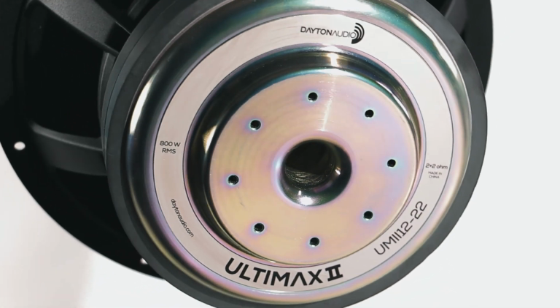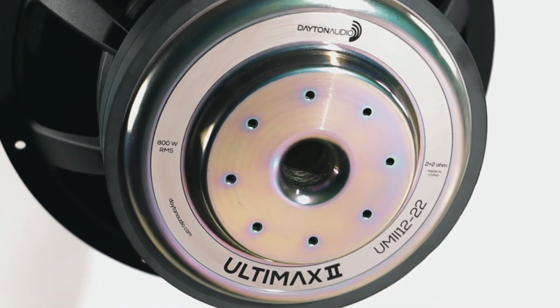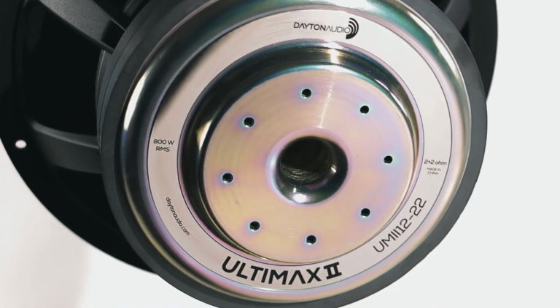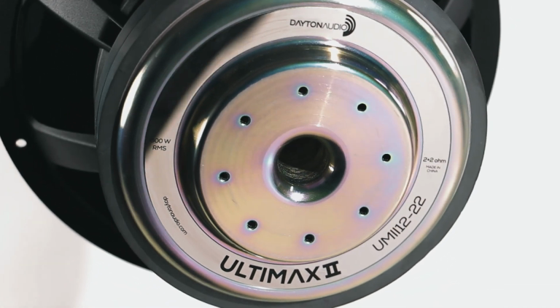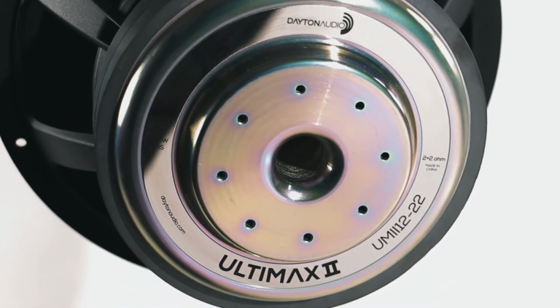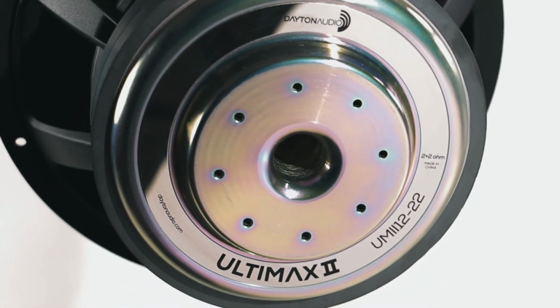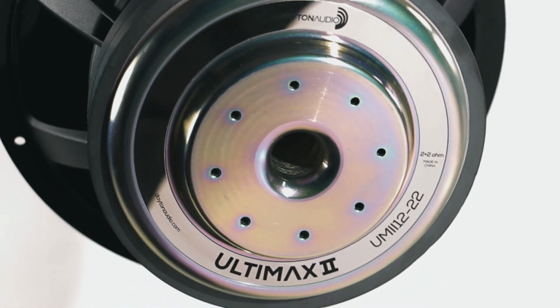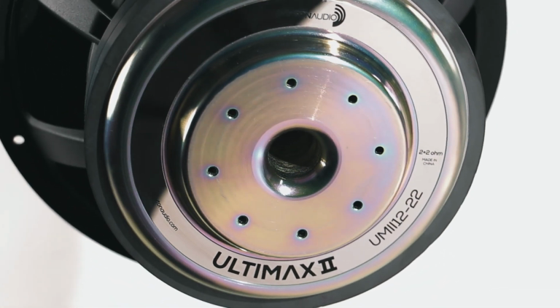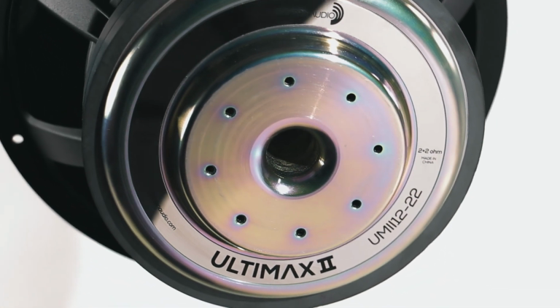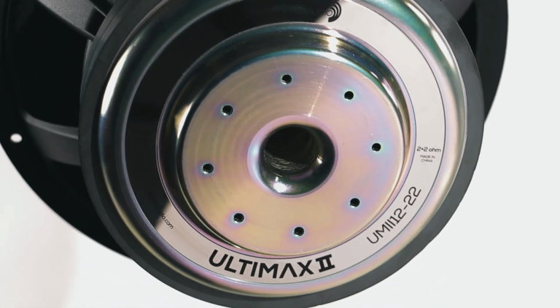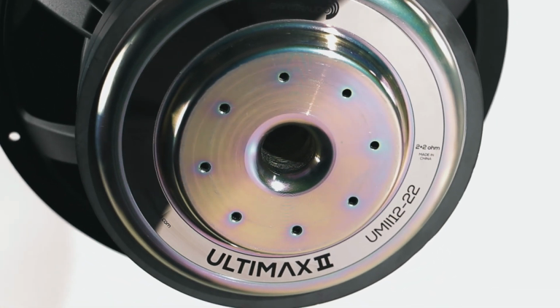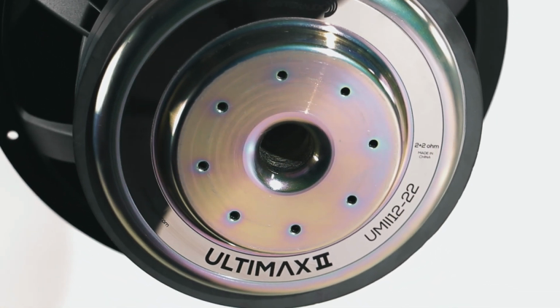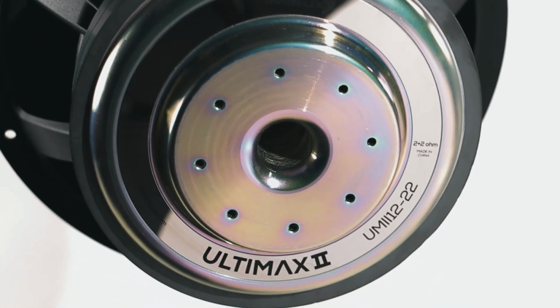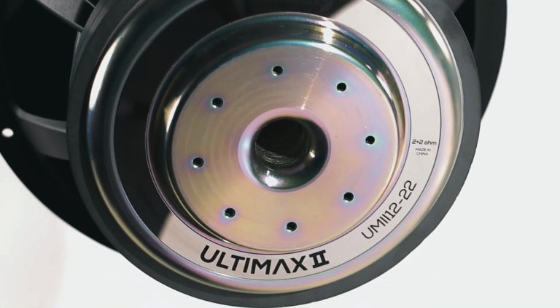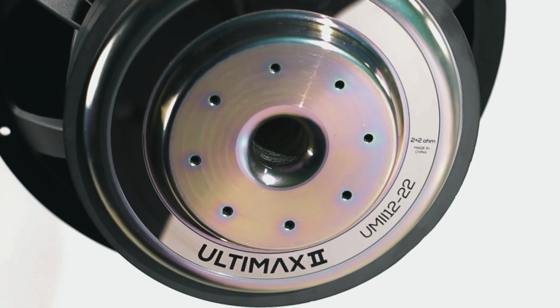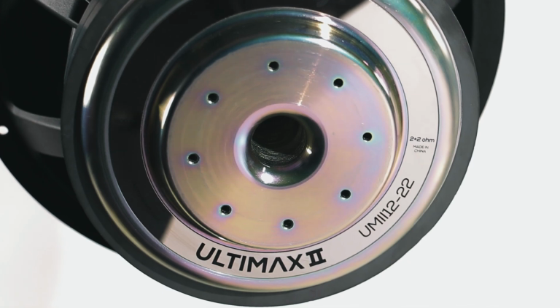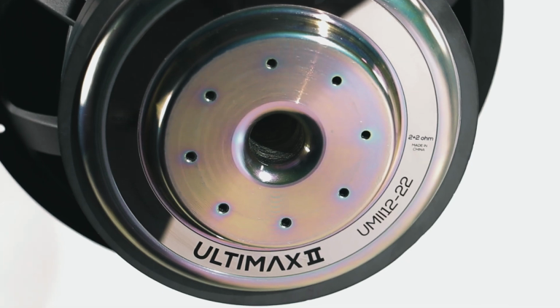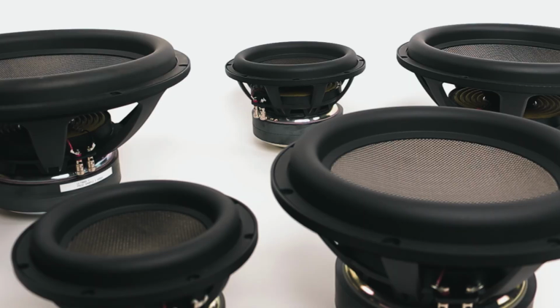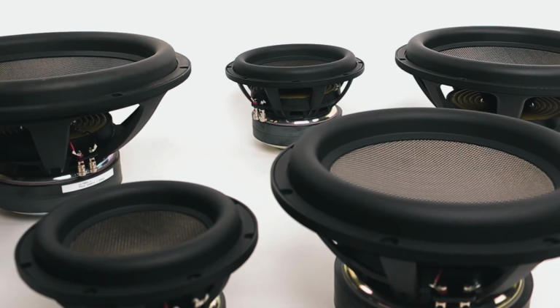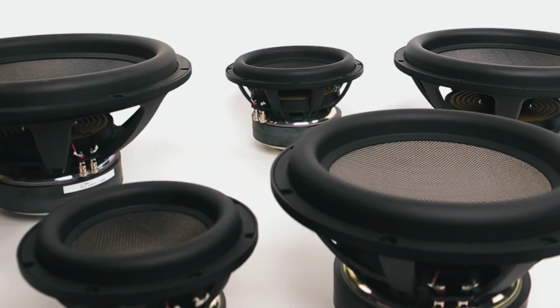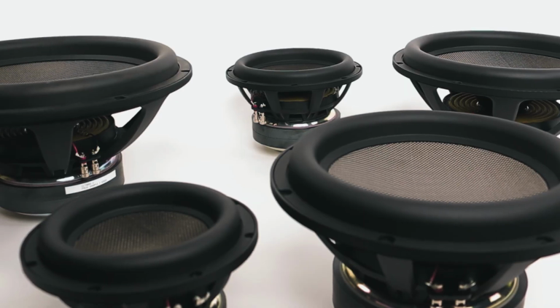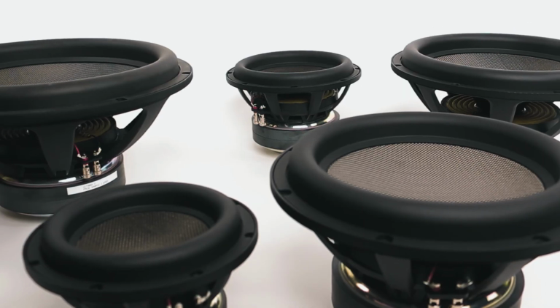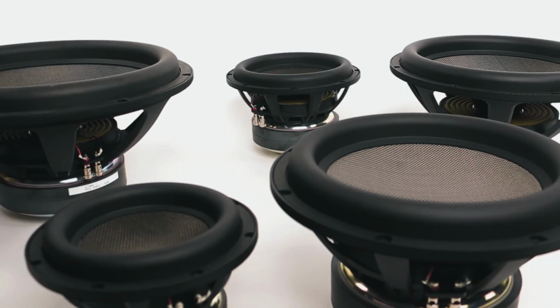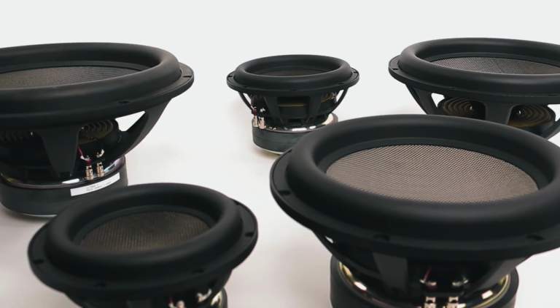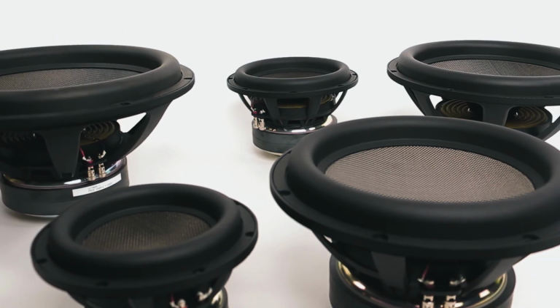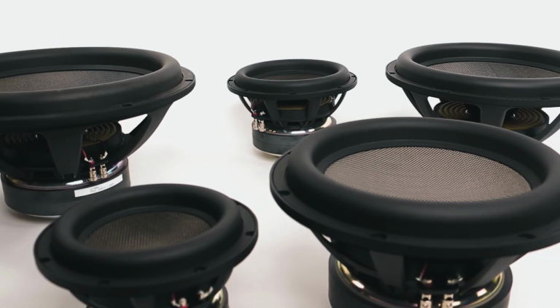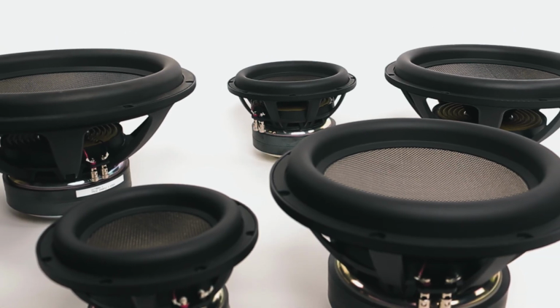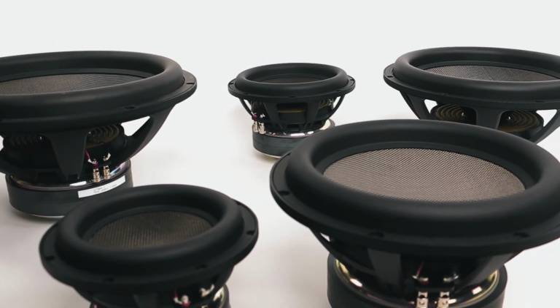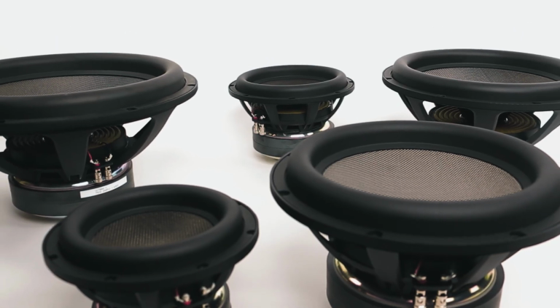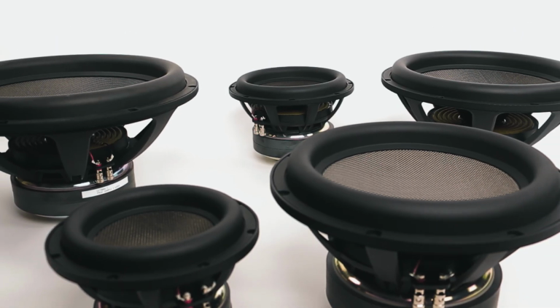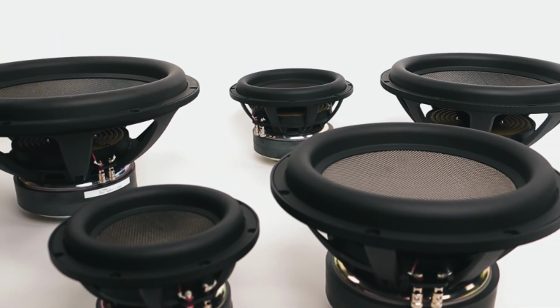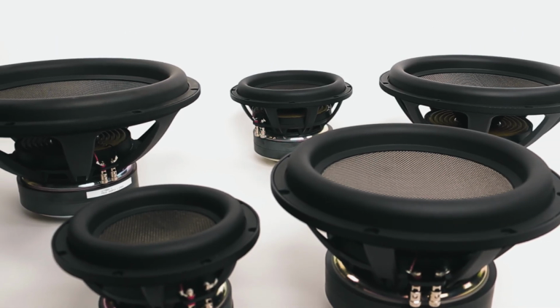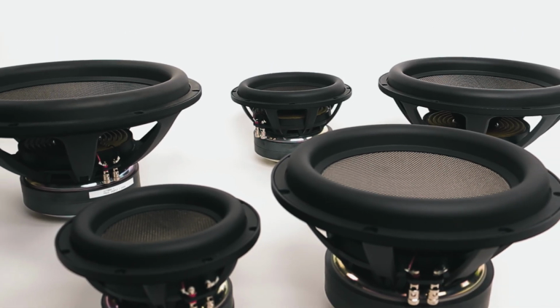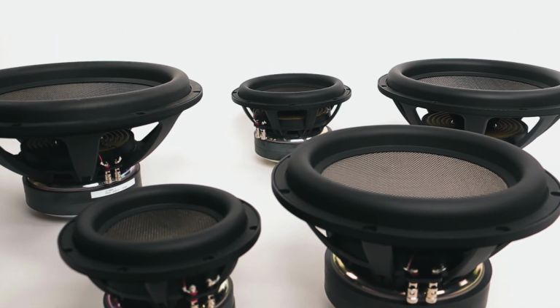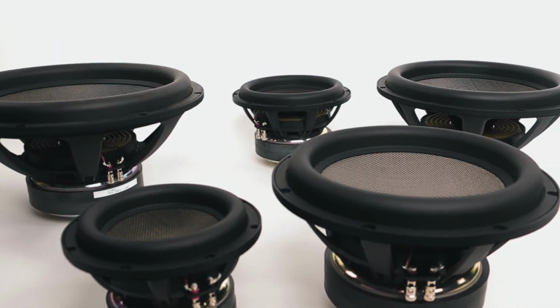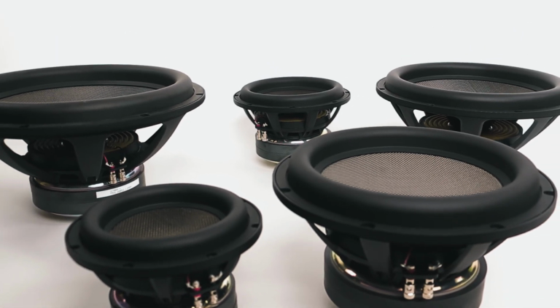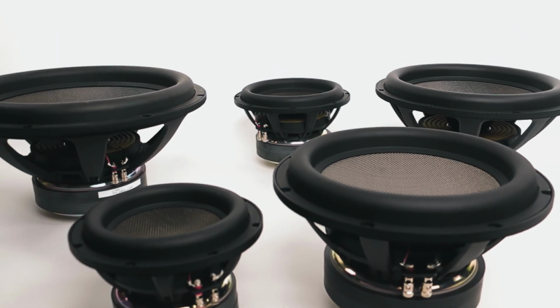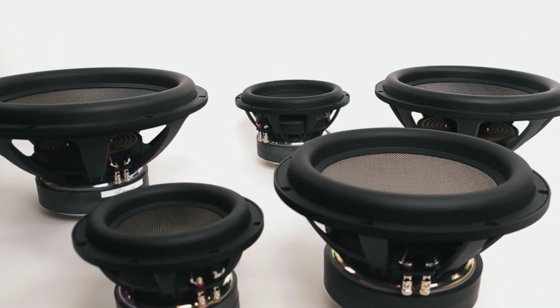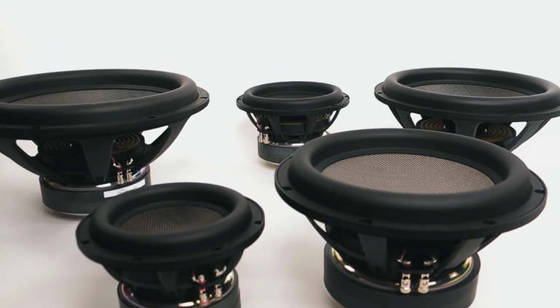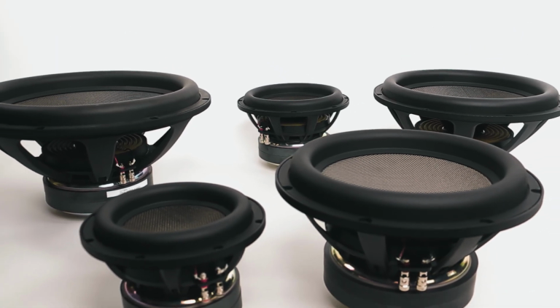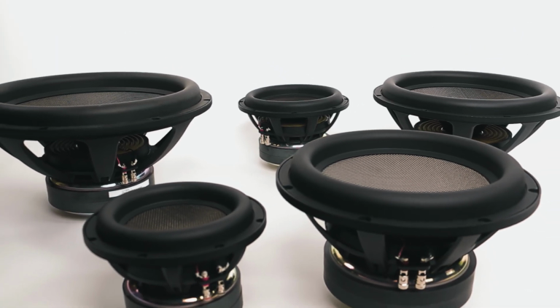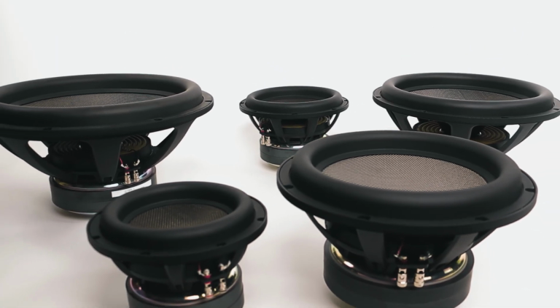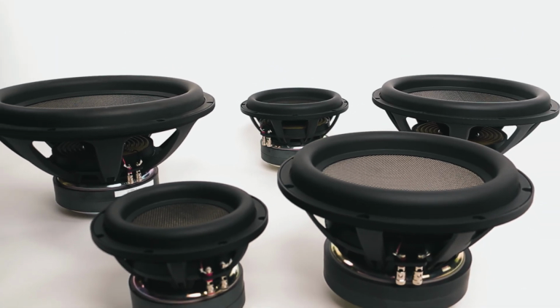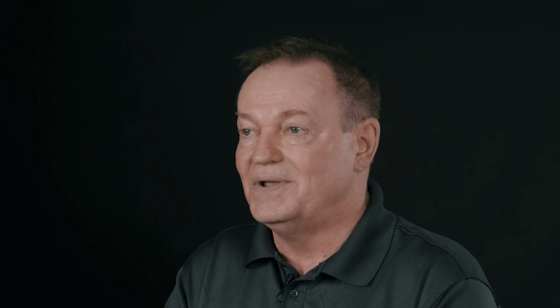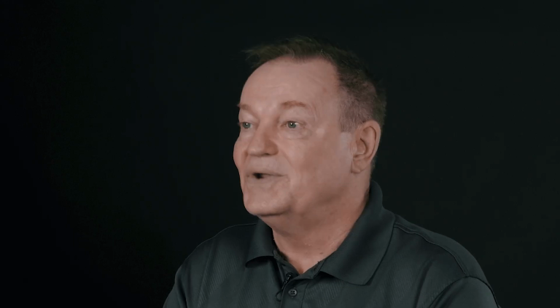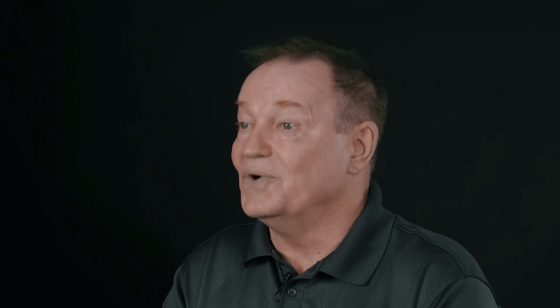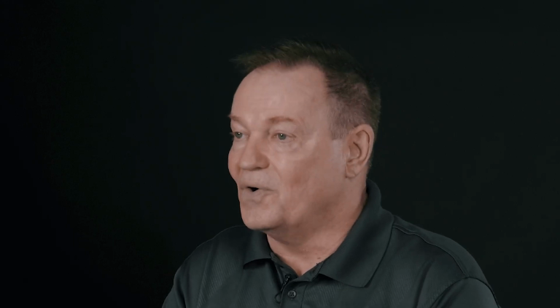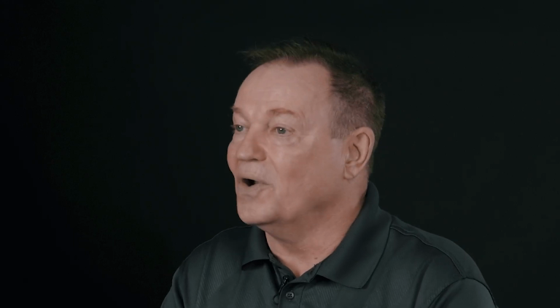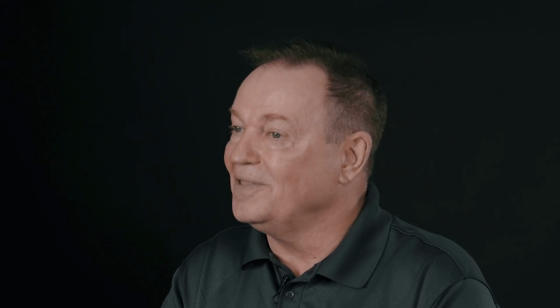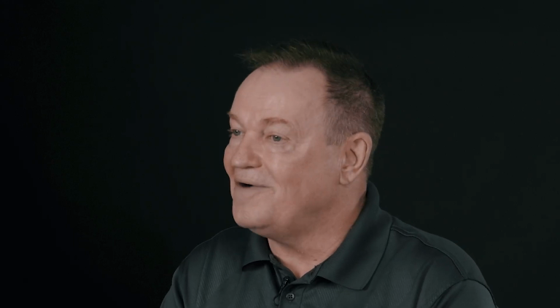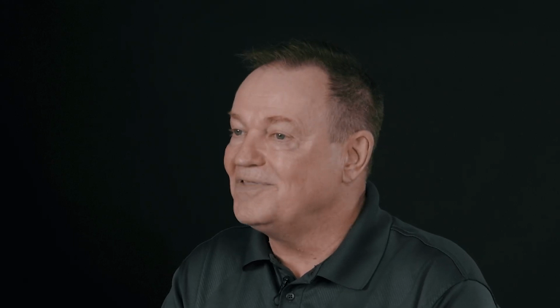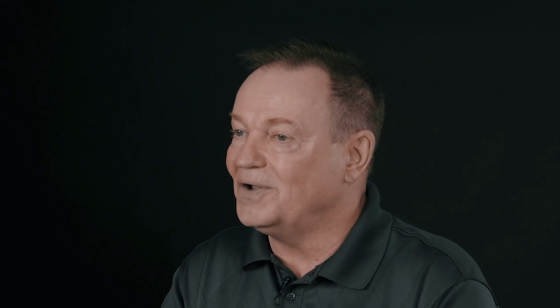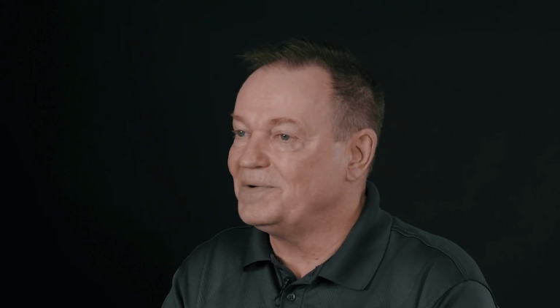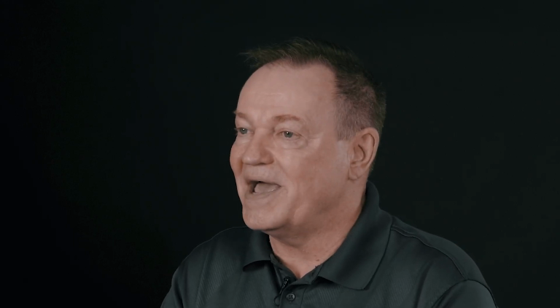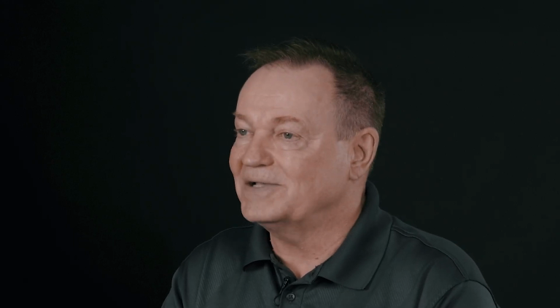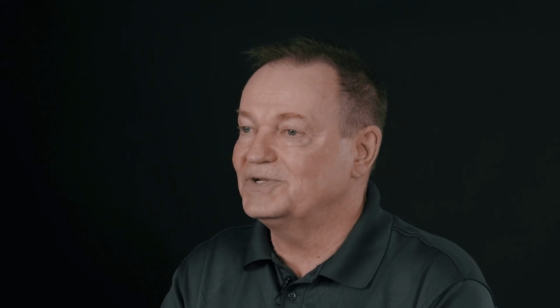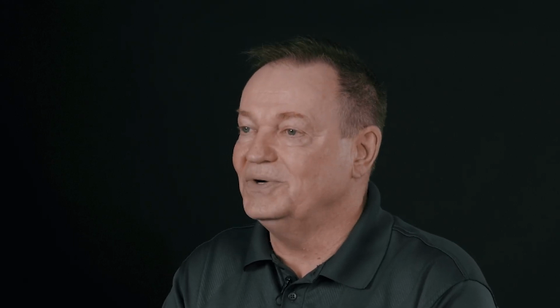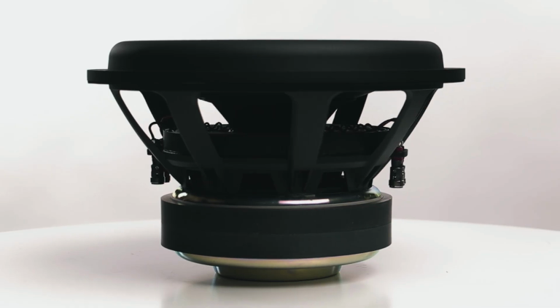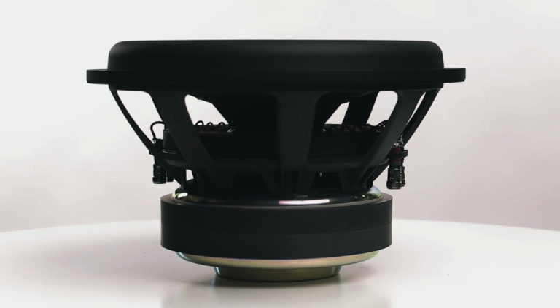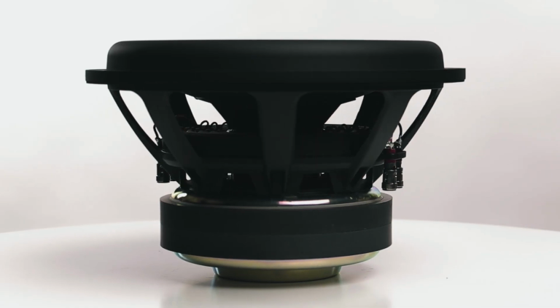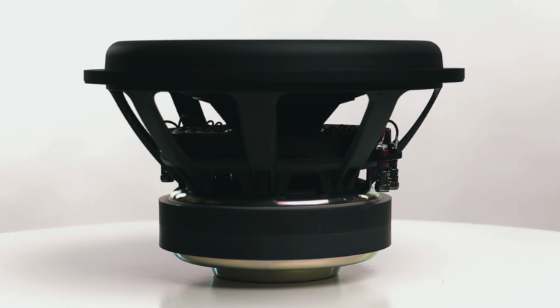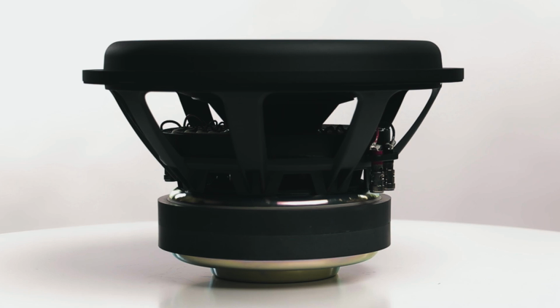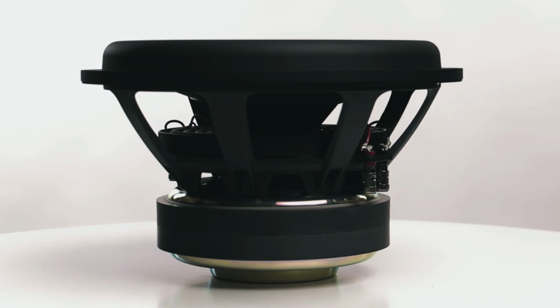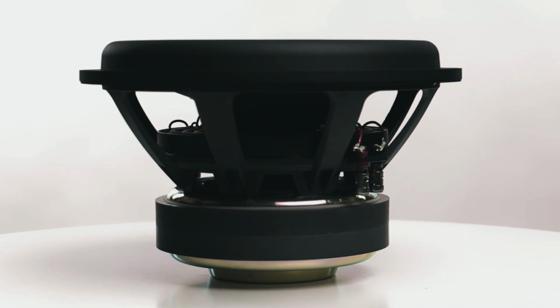It doesn't matter if you're into car audio, home theater, or whatever — you're going to love the Ultimax 2, and we're excited to see what you can create.